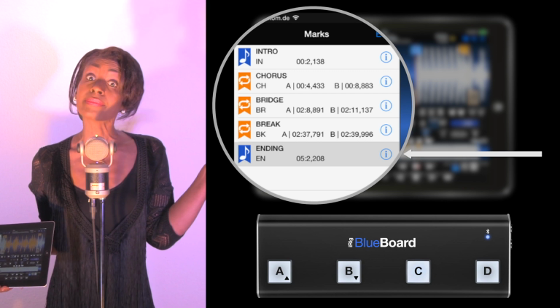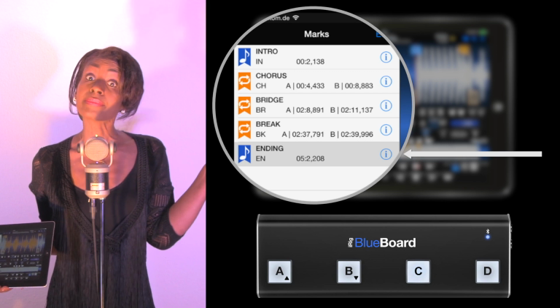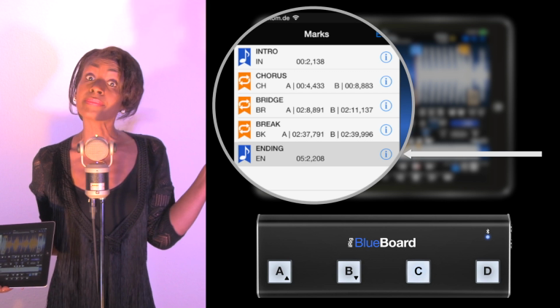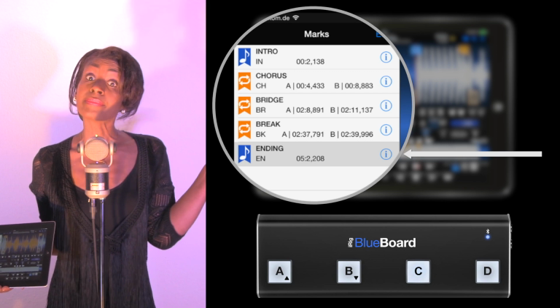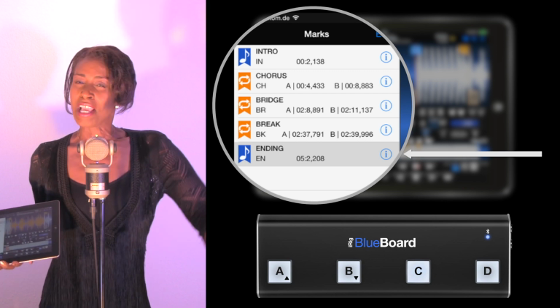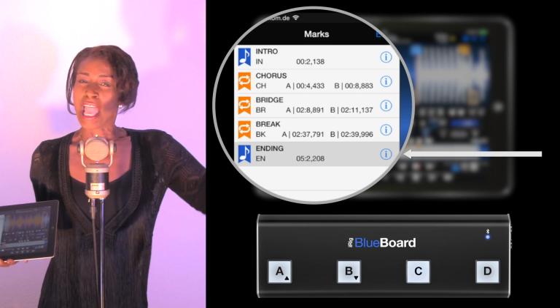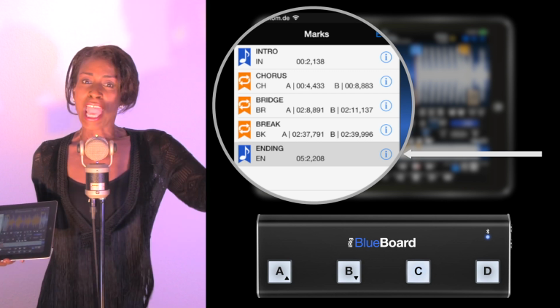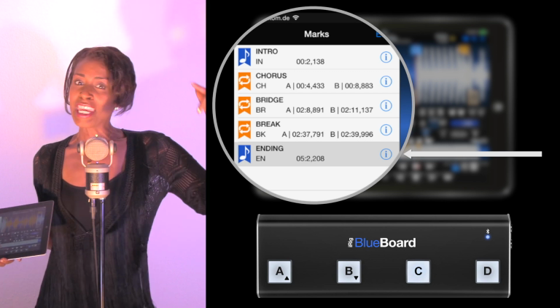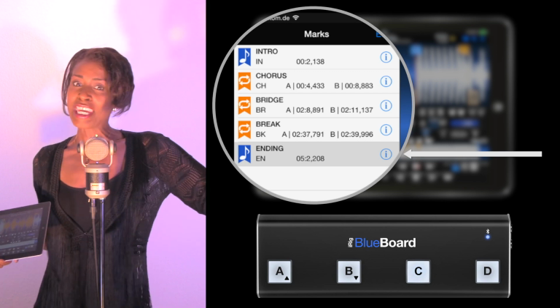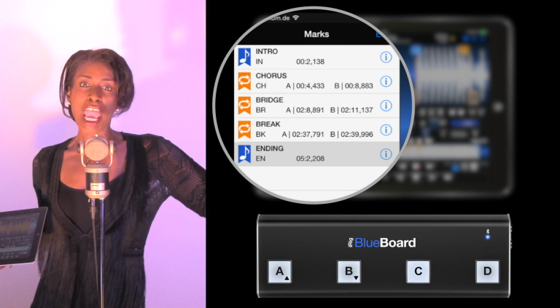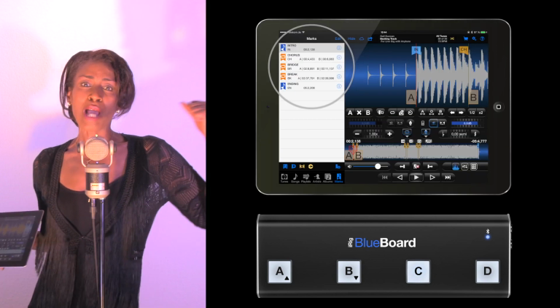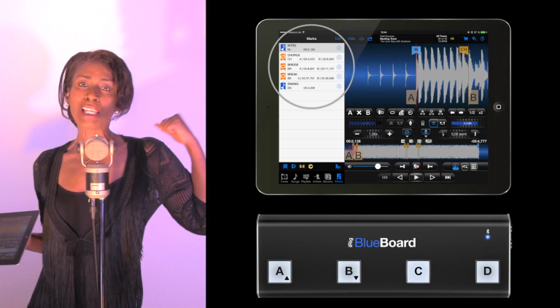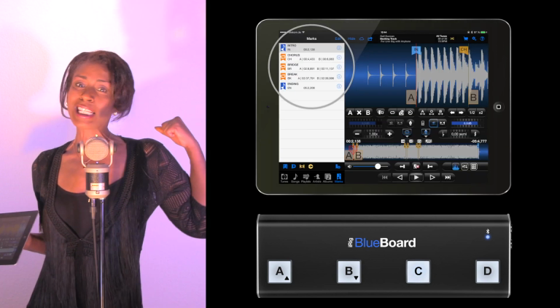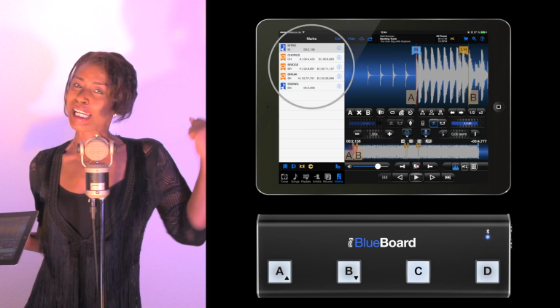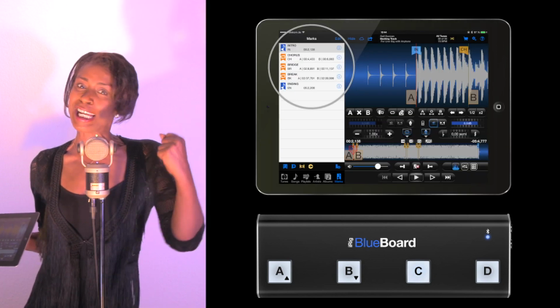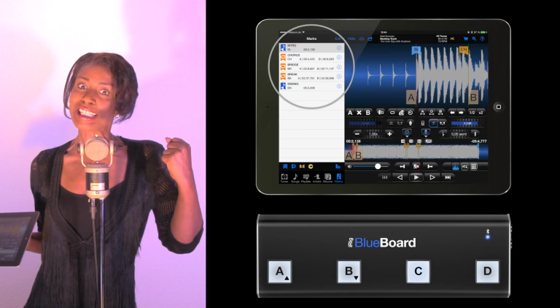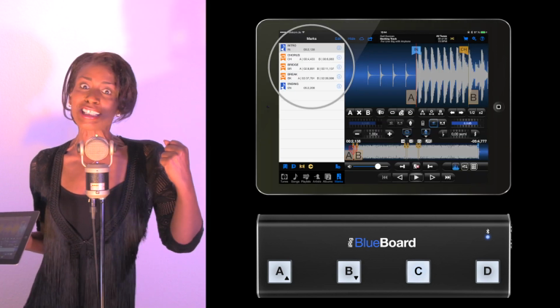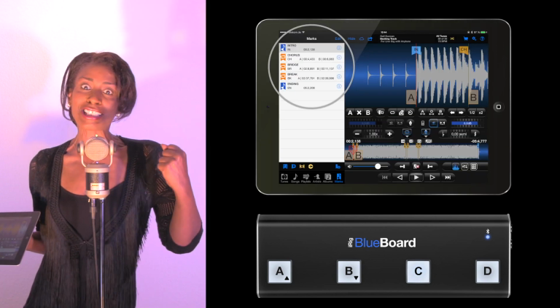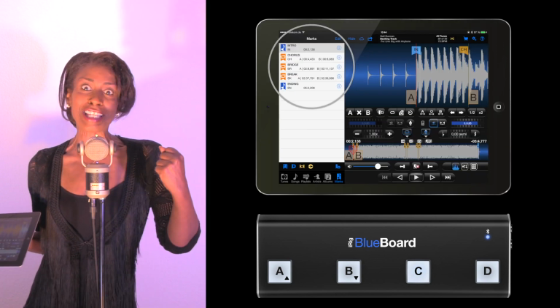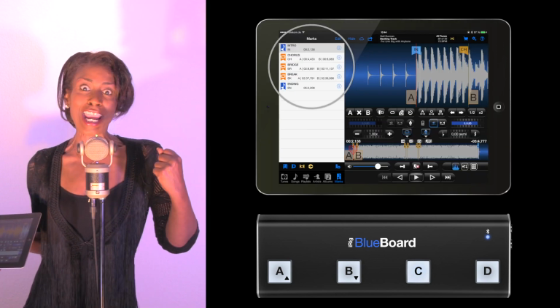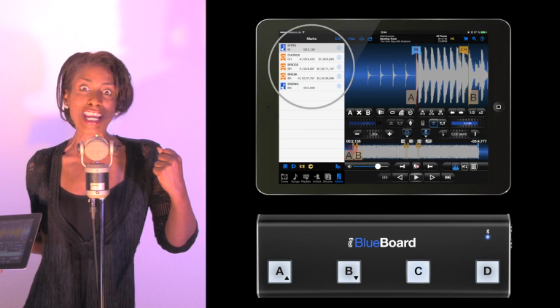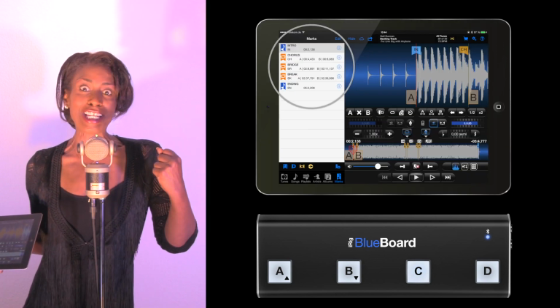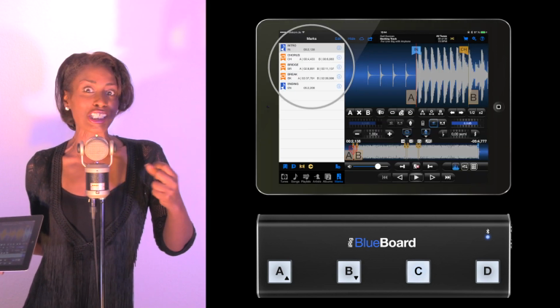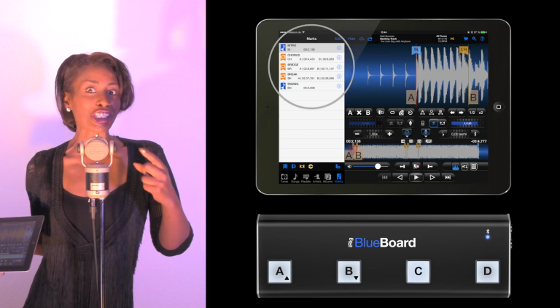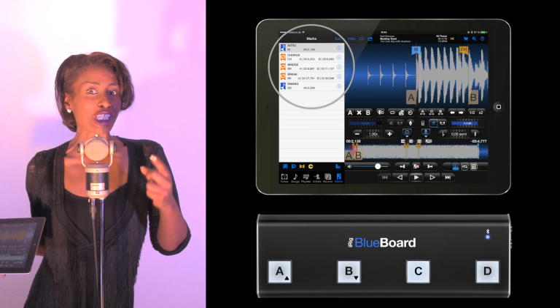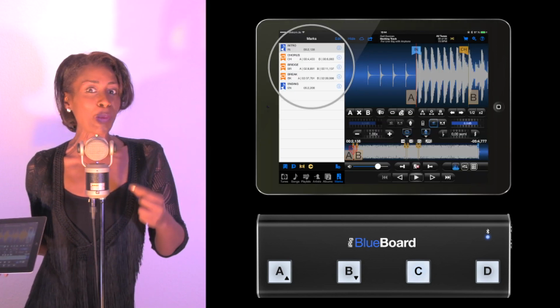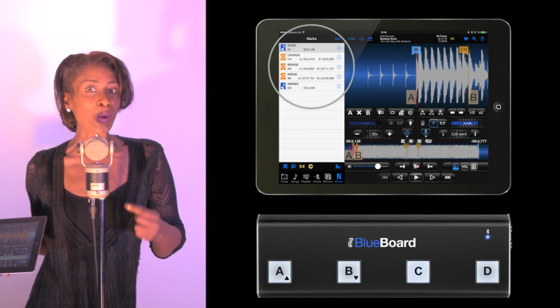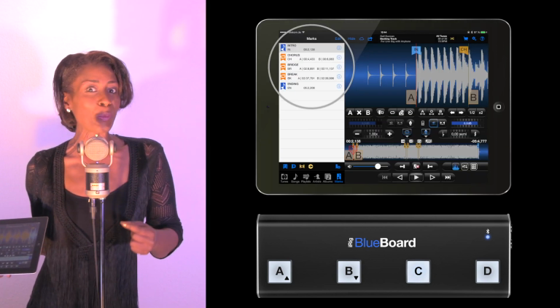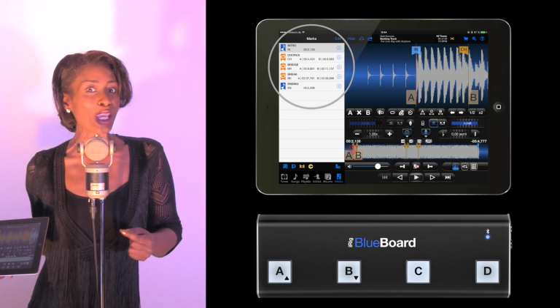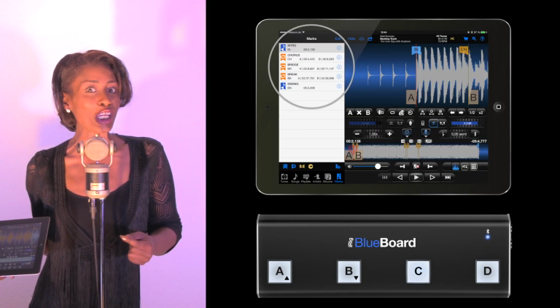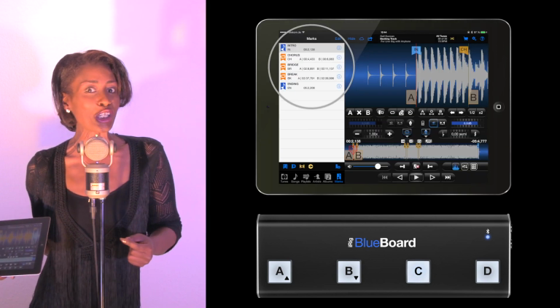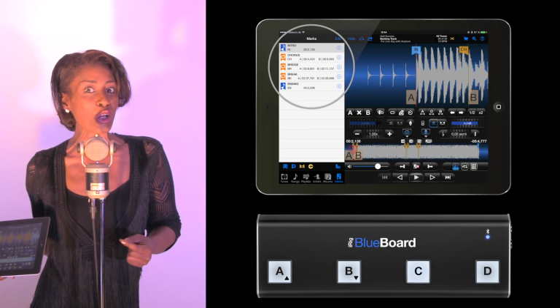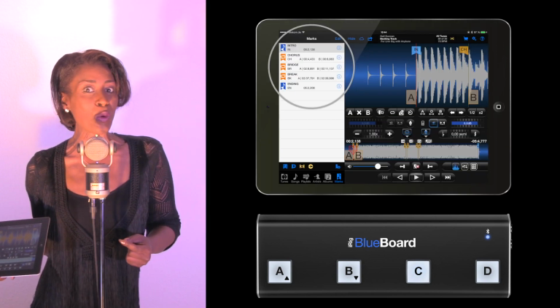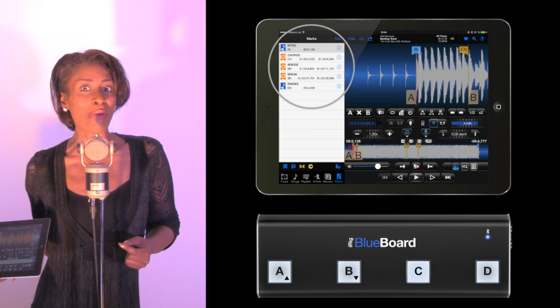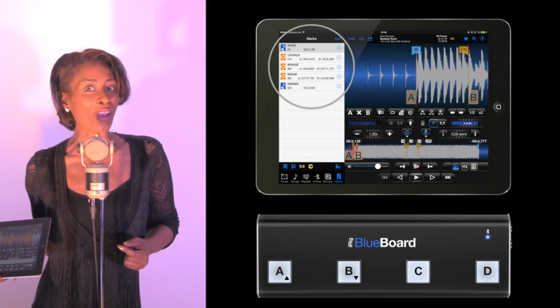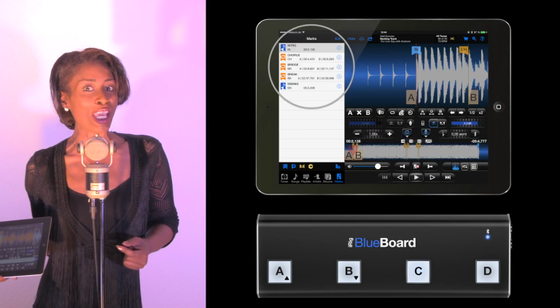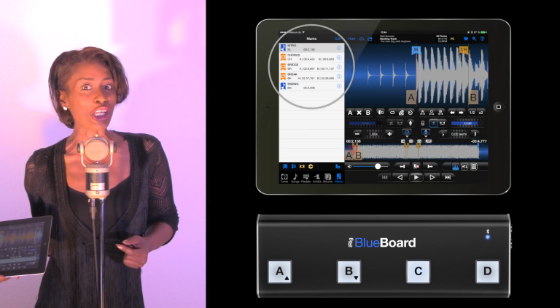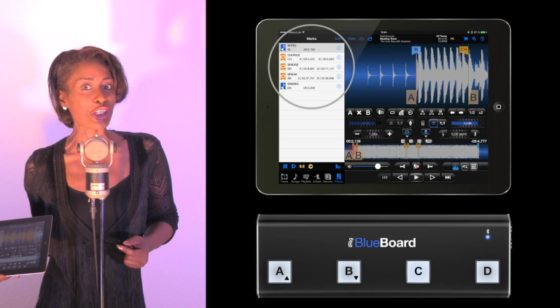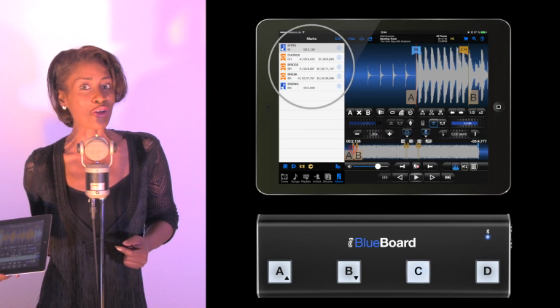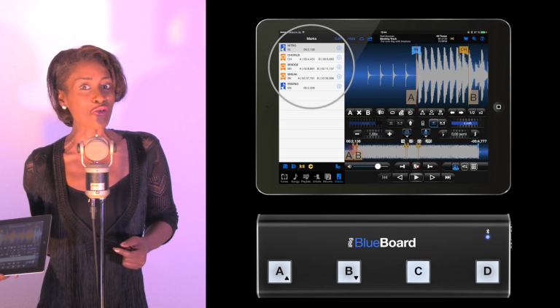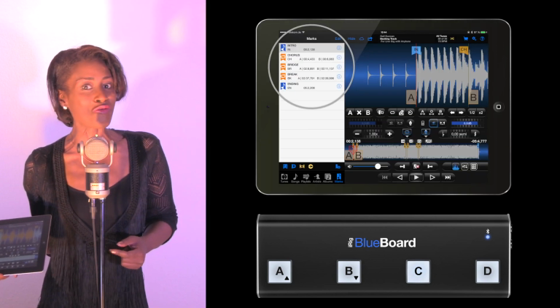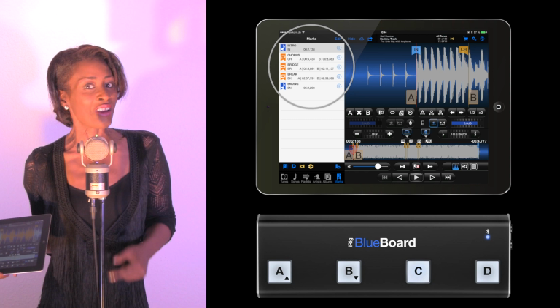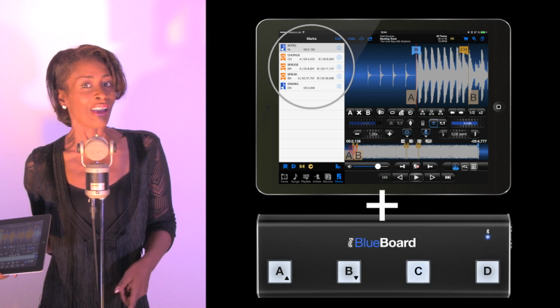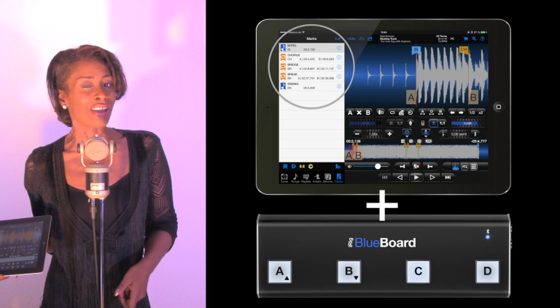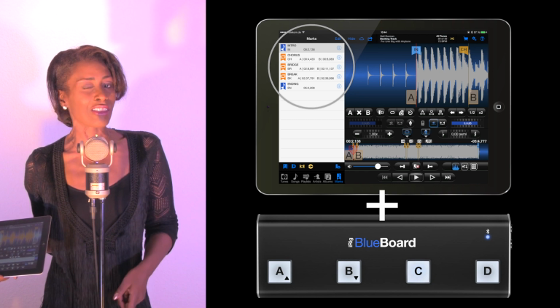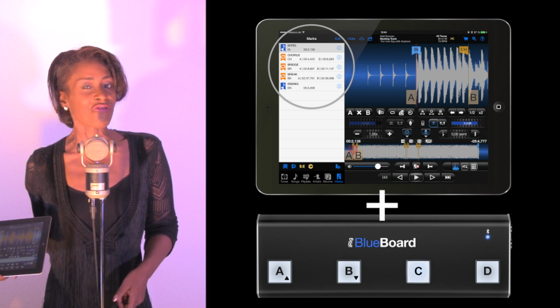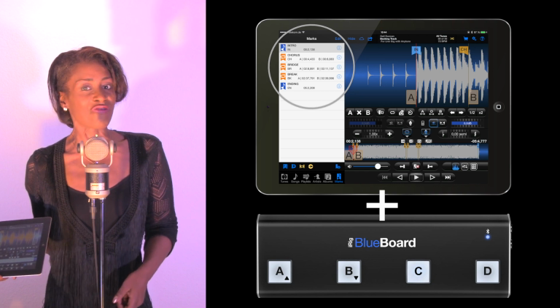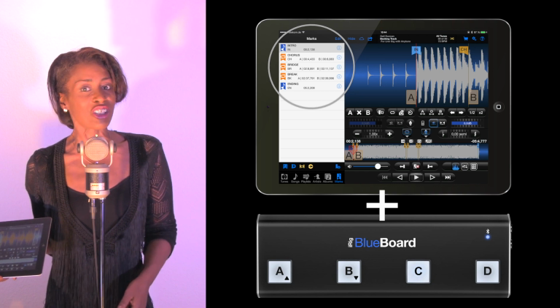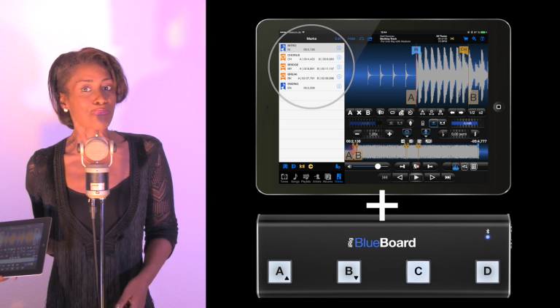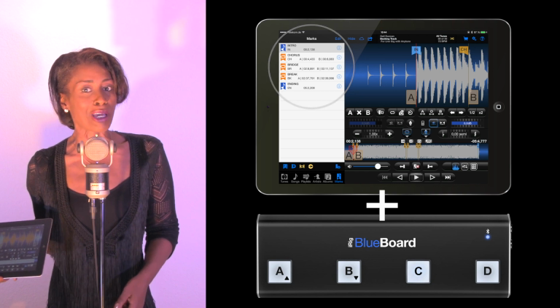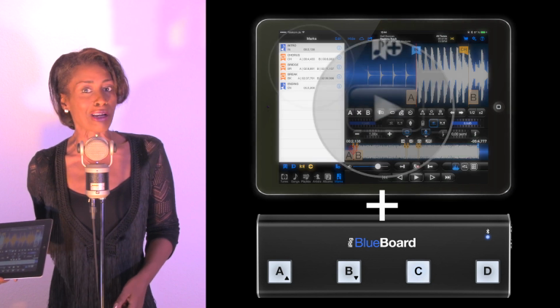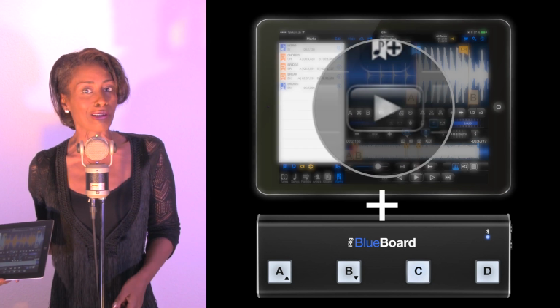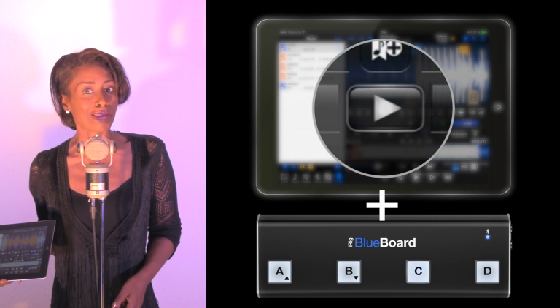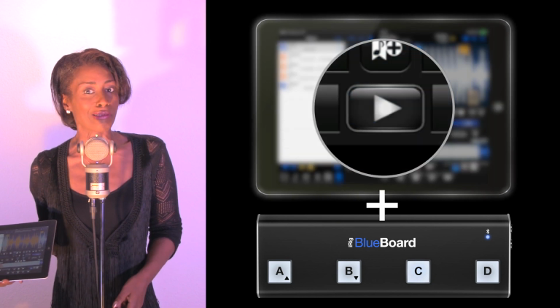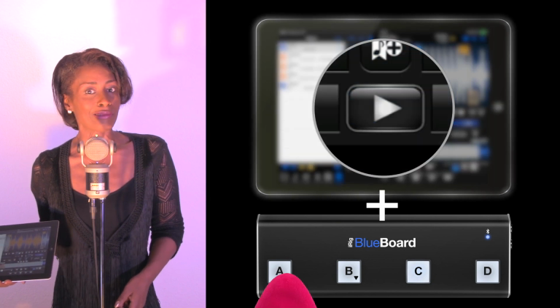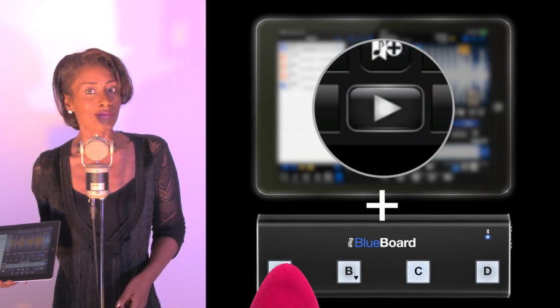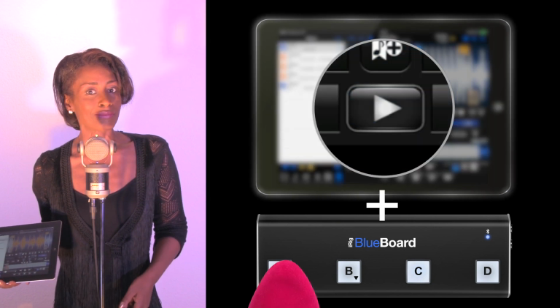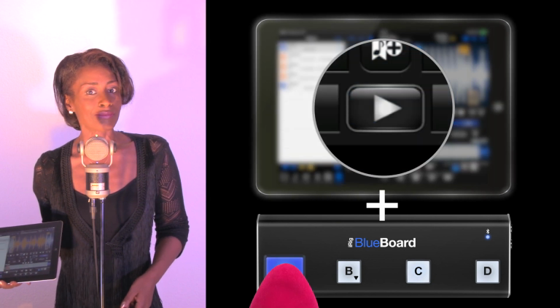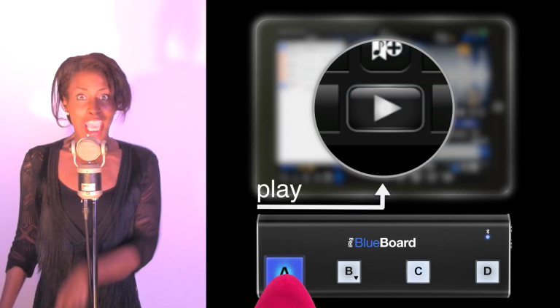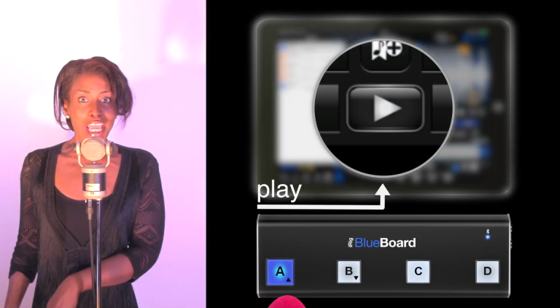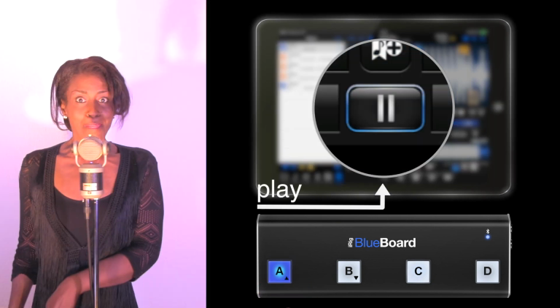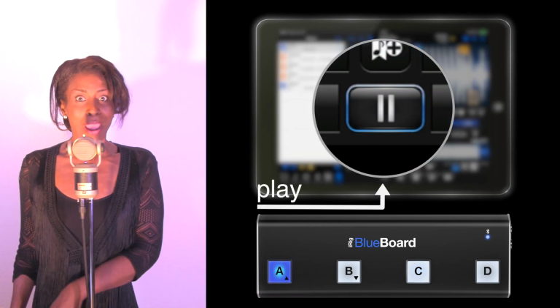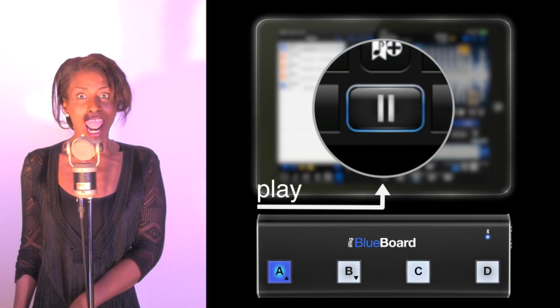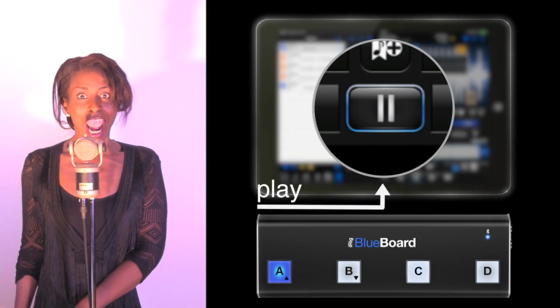And now let's hit the stage and see what we can do with Anytune and the foot pedal. Tighten me!